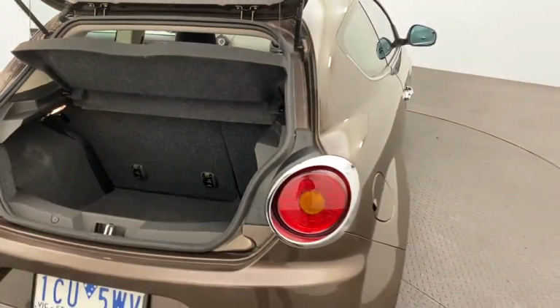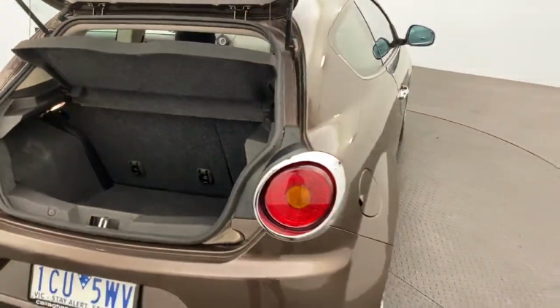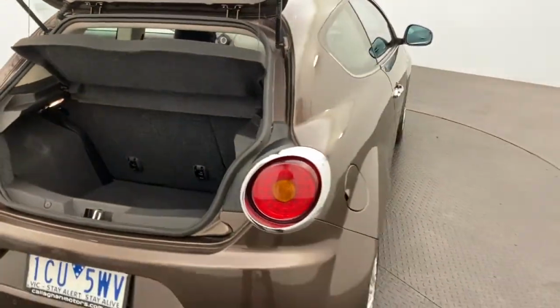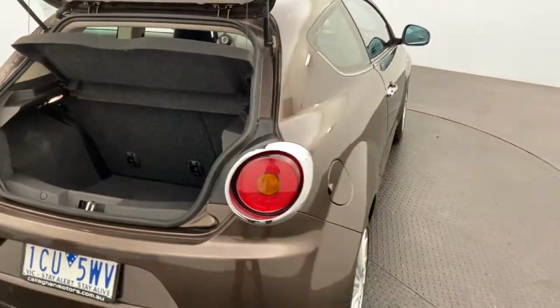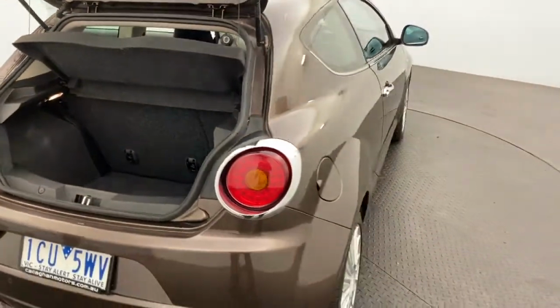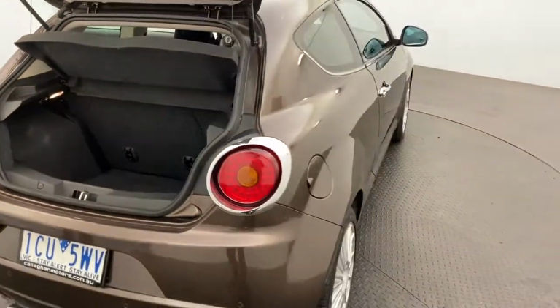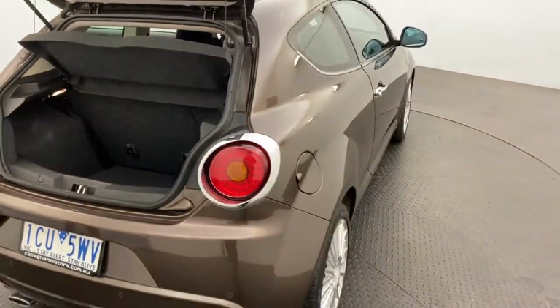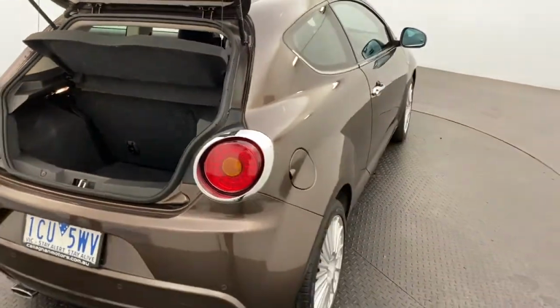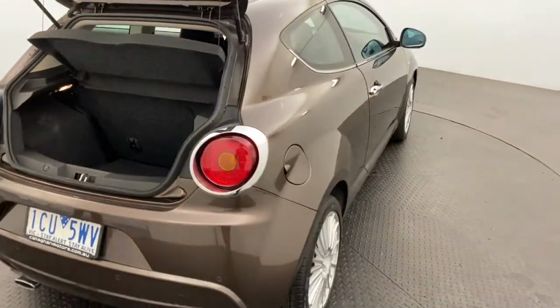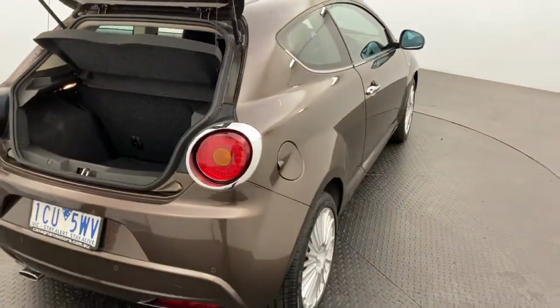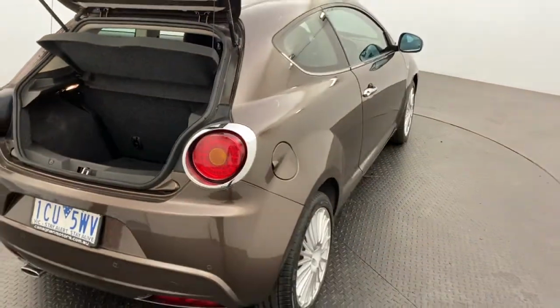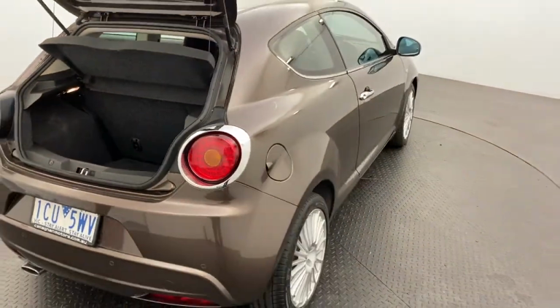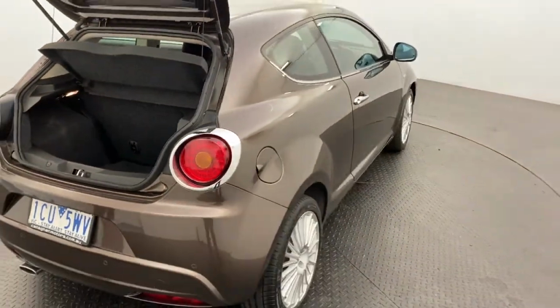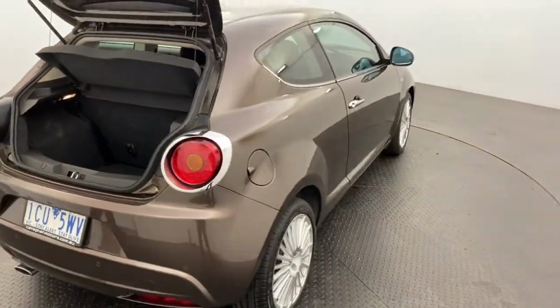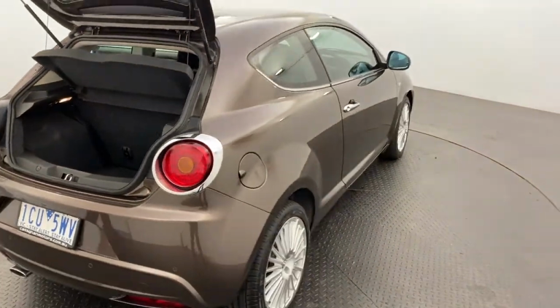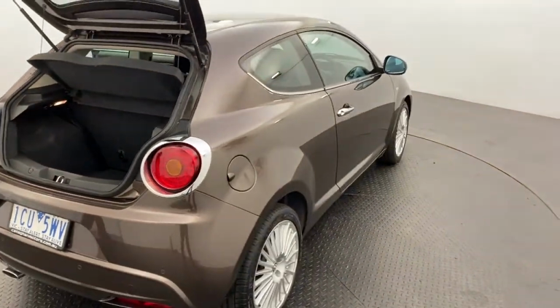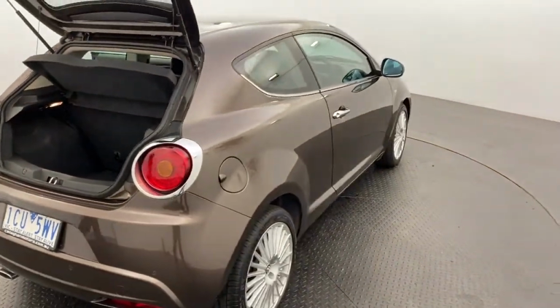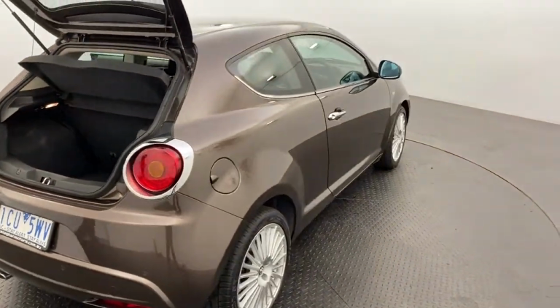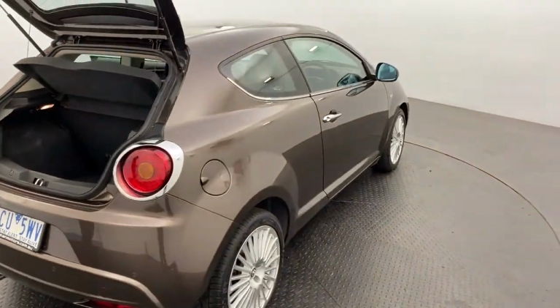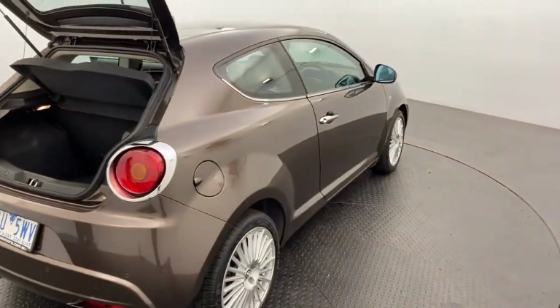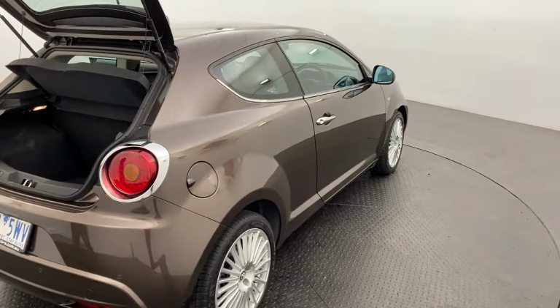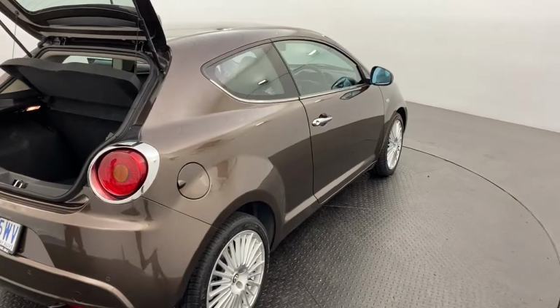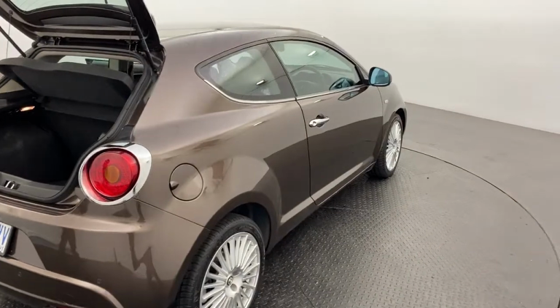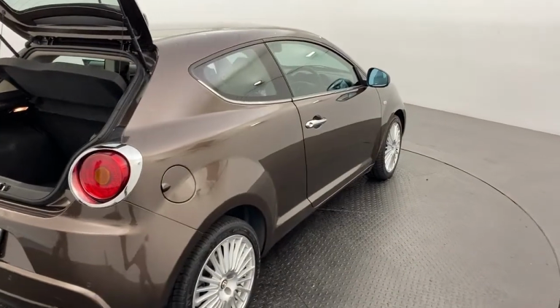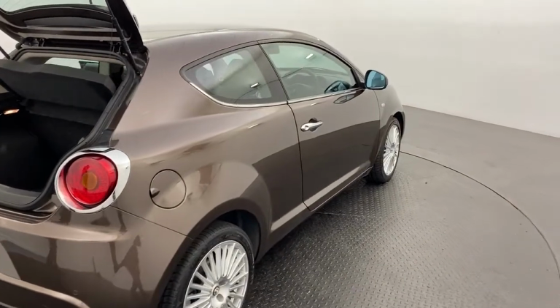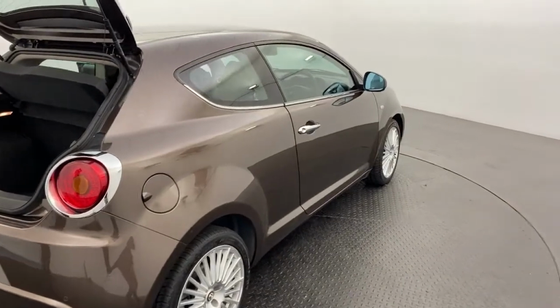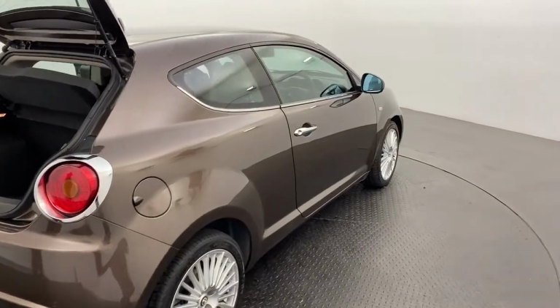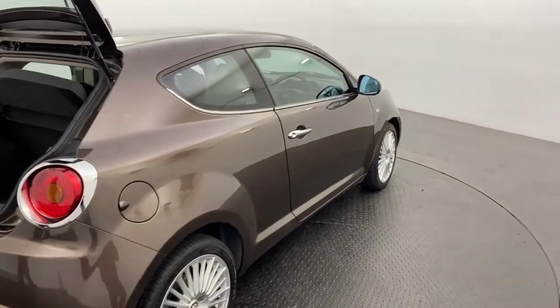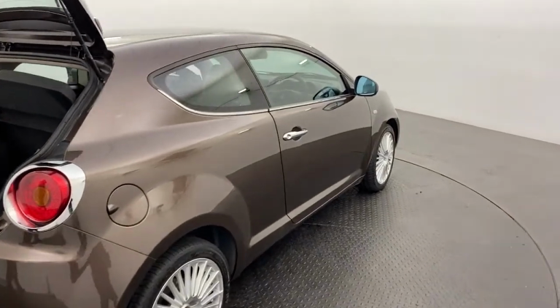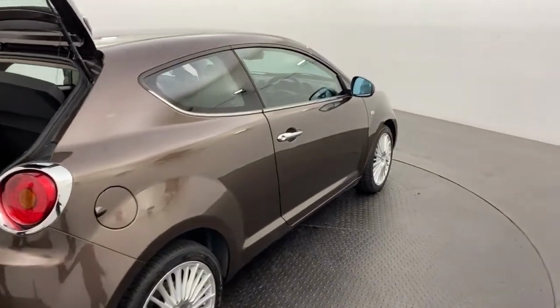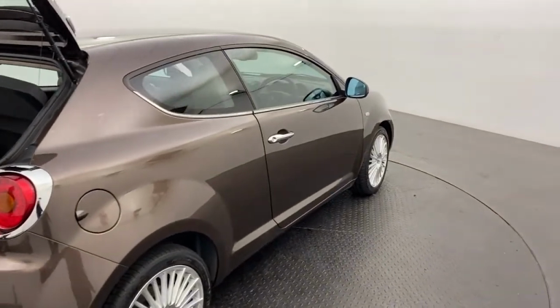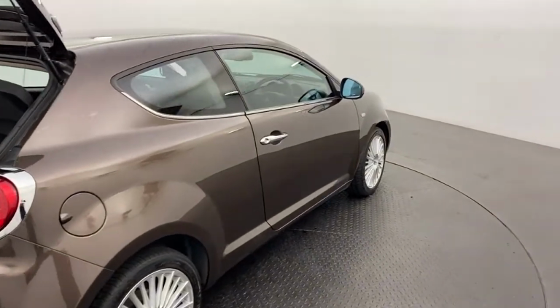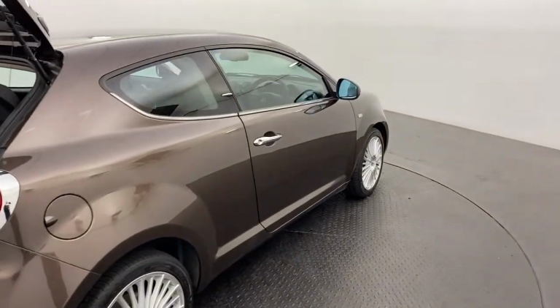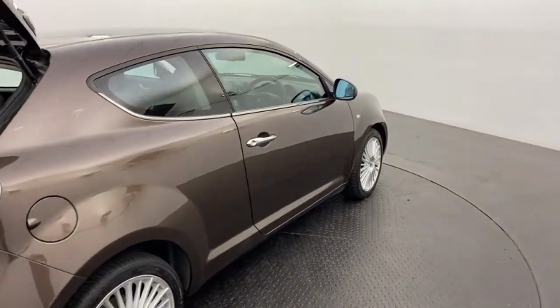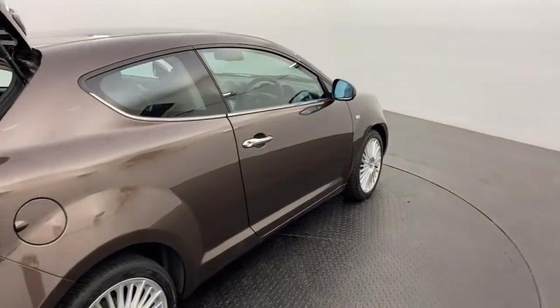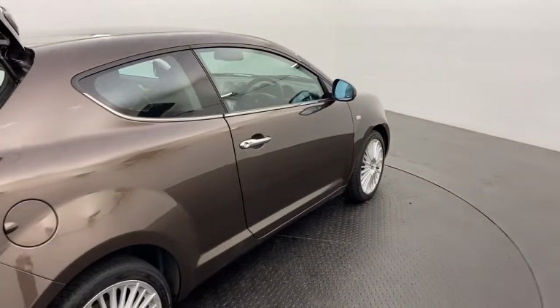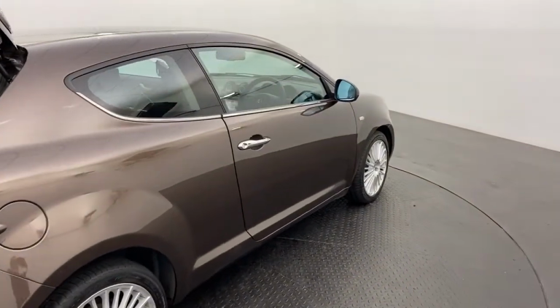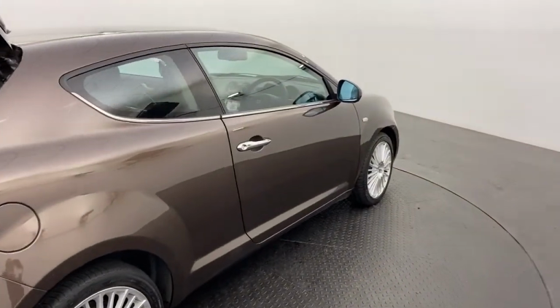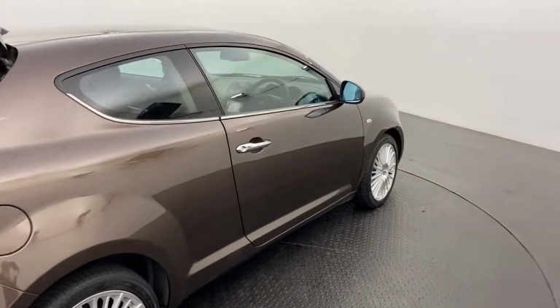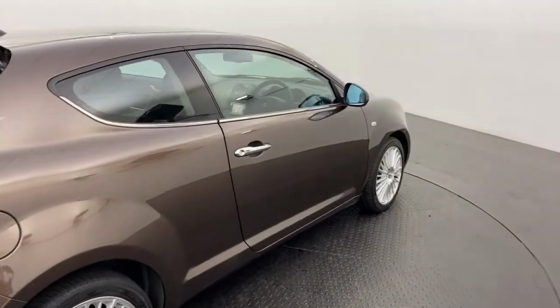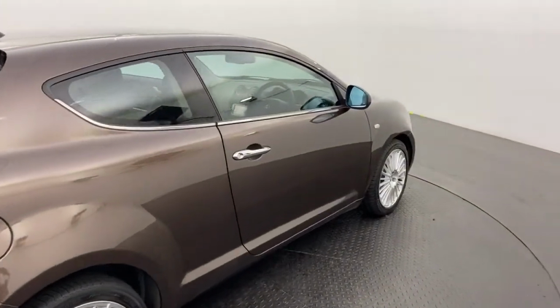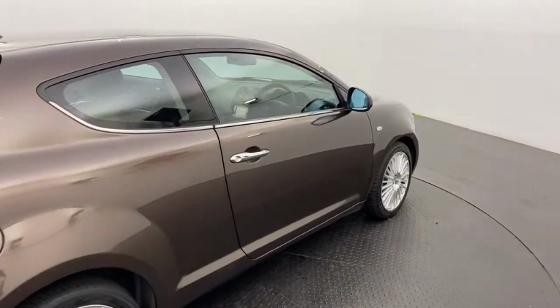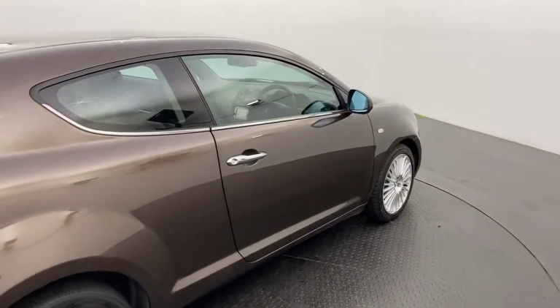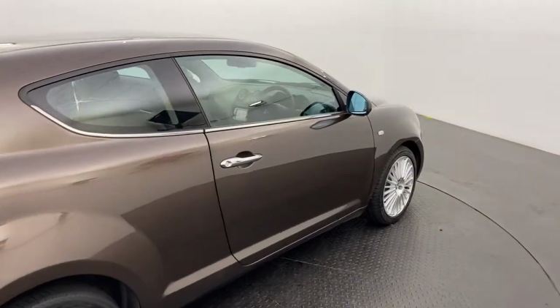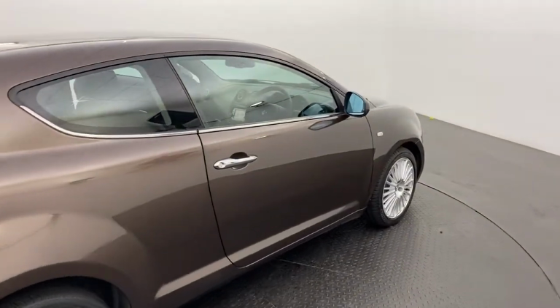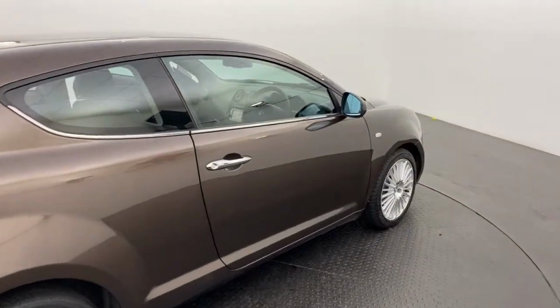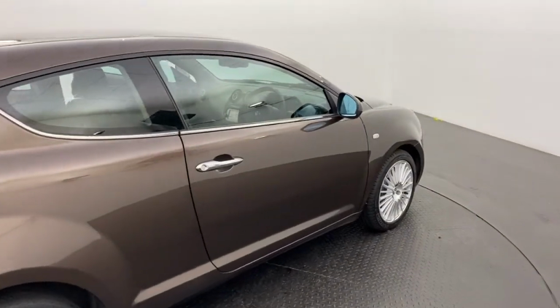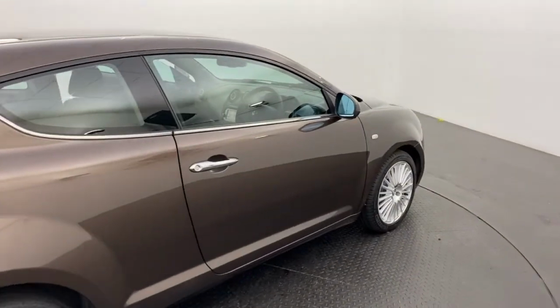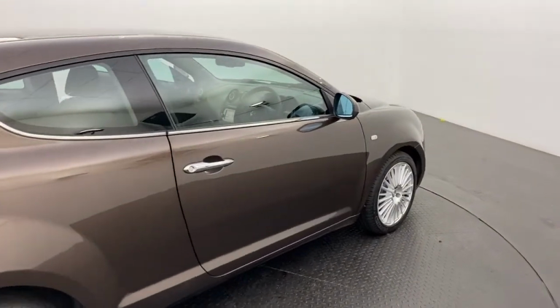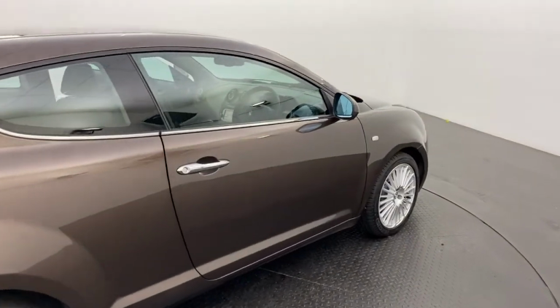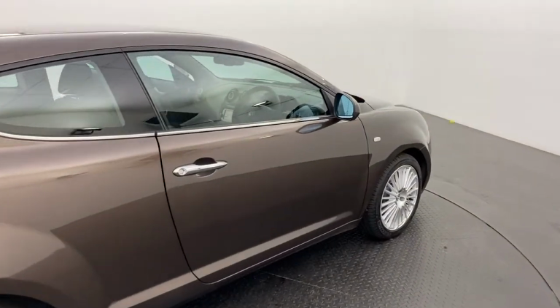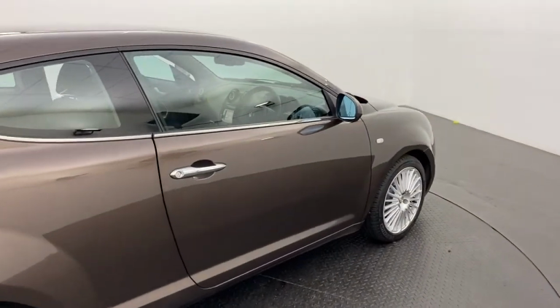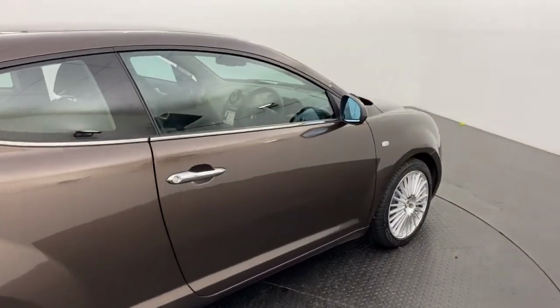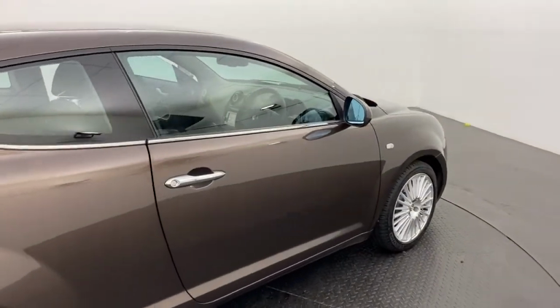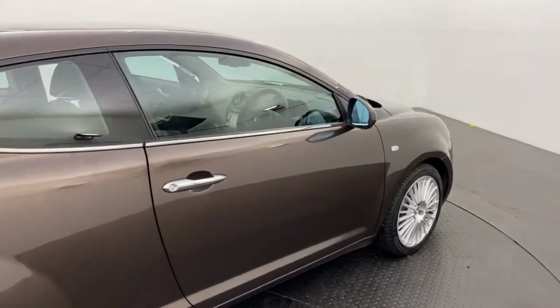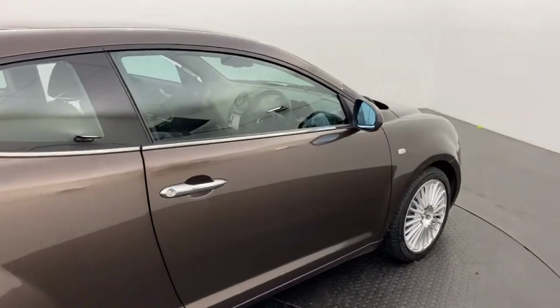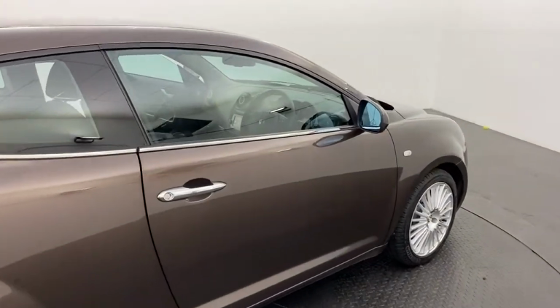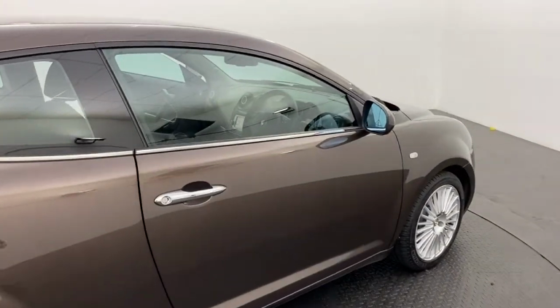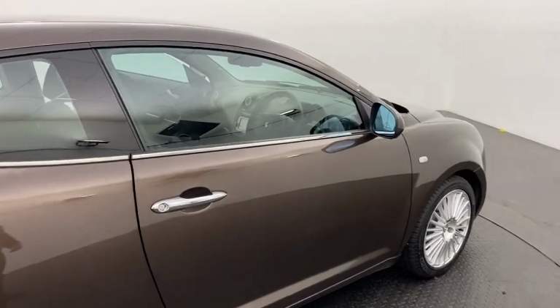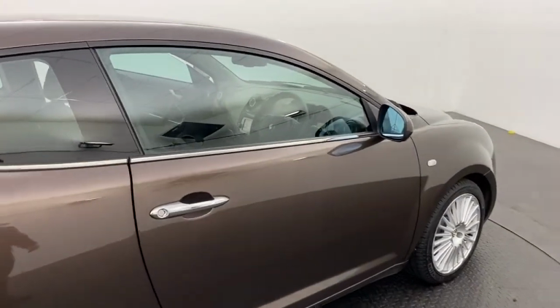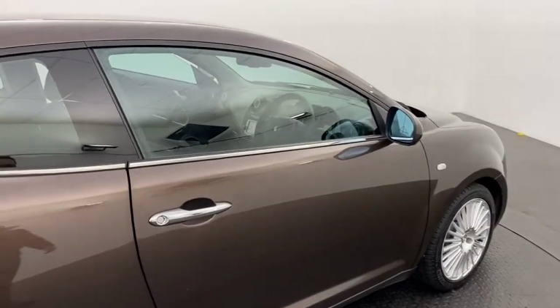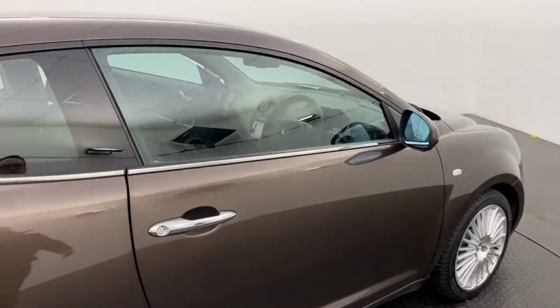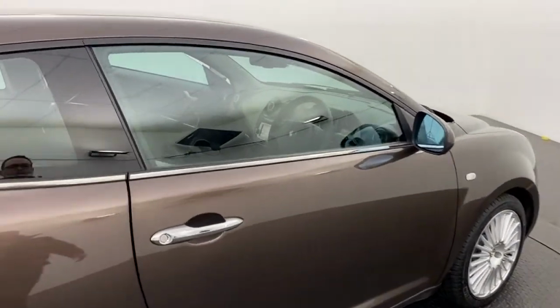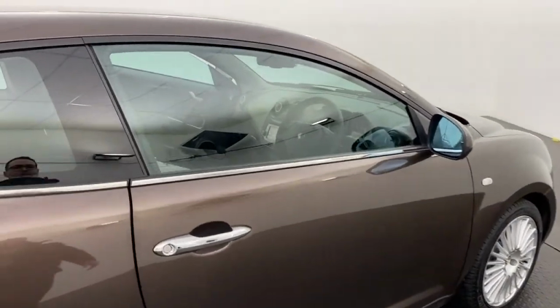Please note that all of our pre-owned vehicles do undergo a thorough 100 point mechanical inspection which is conducted by certified mechanics.